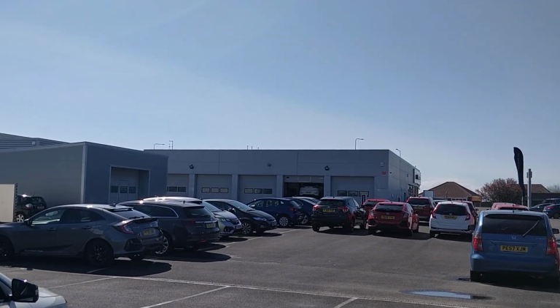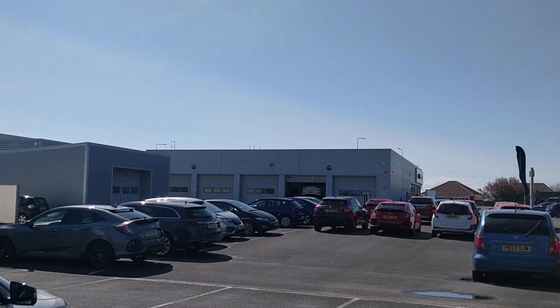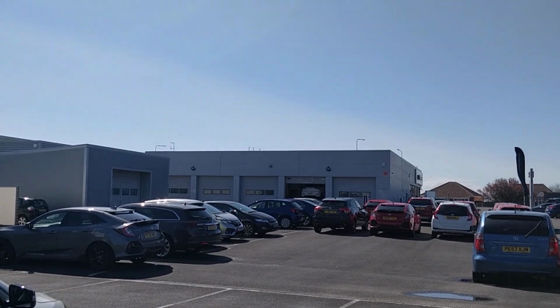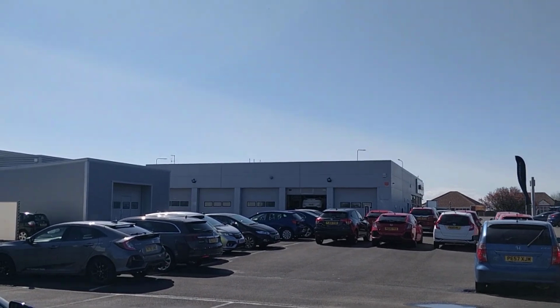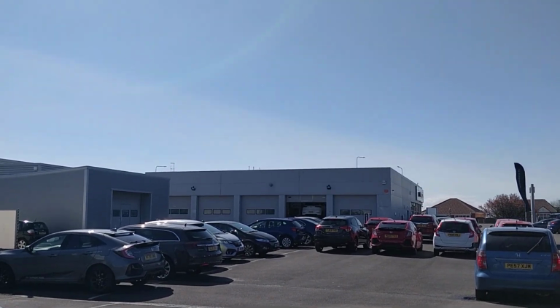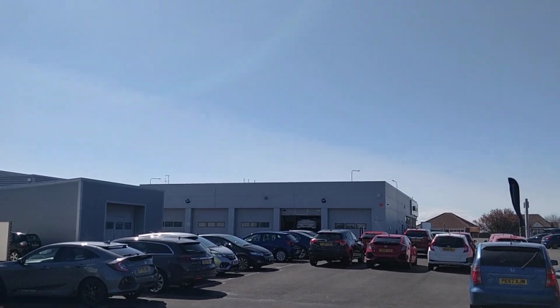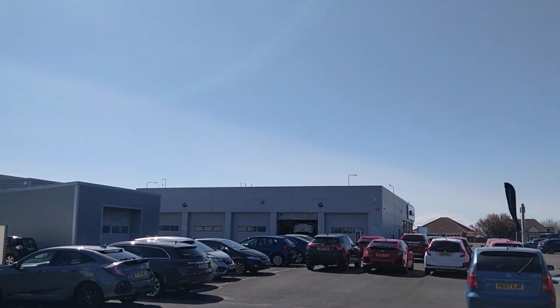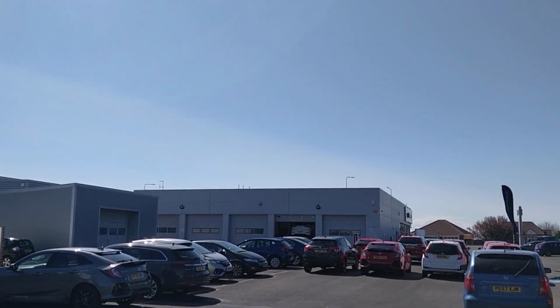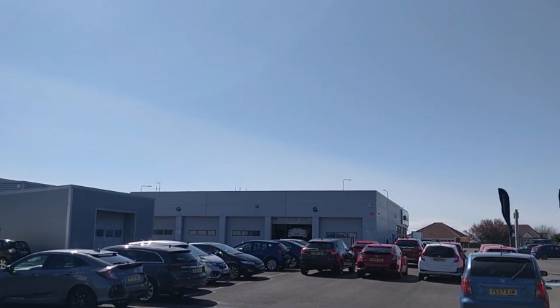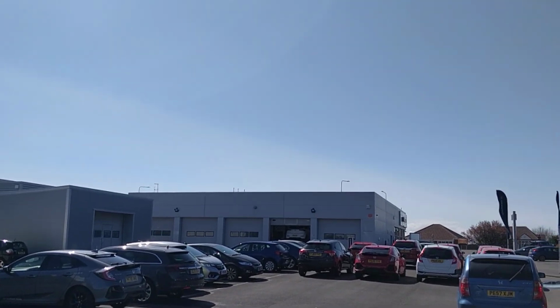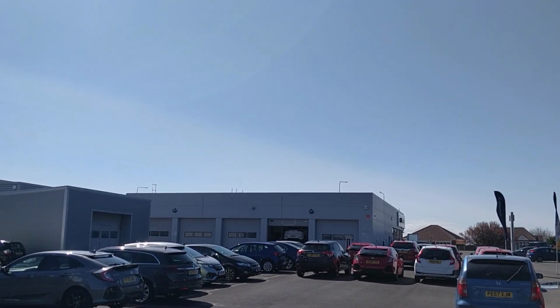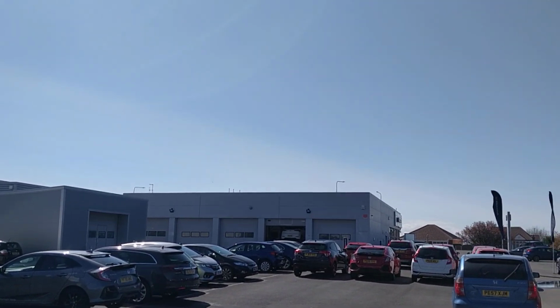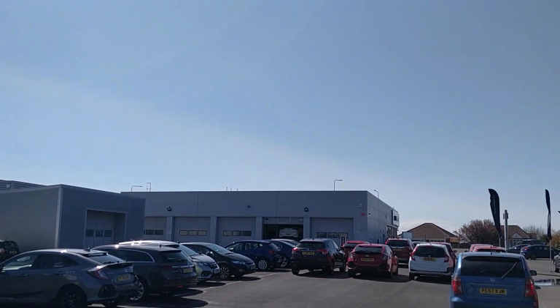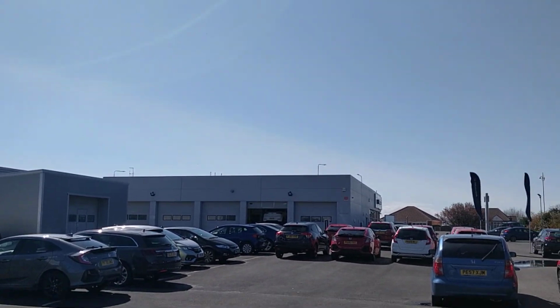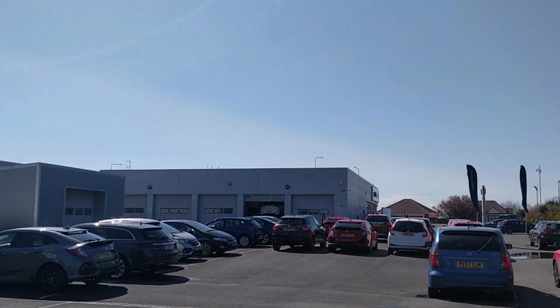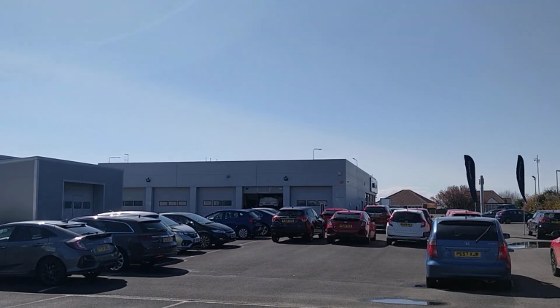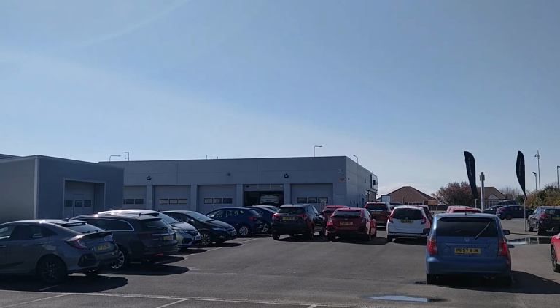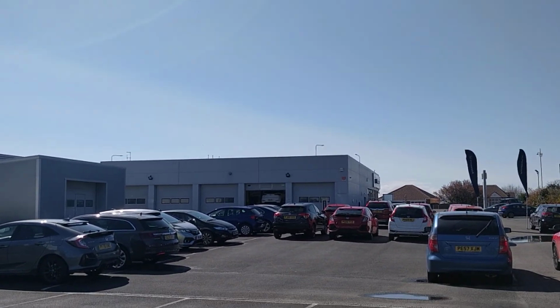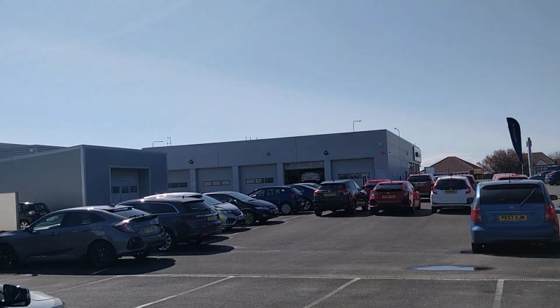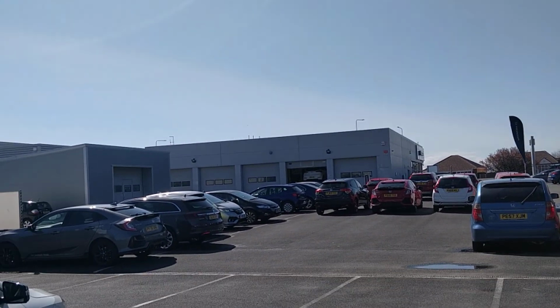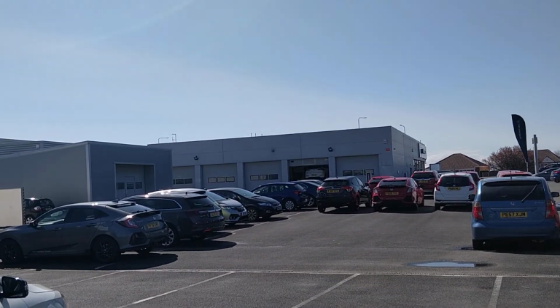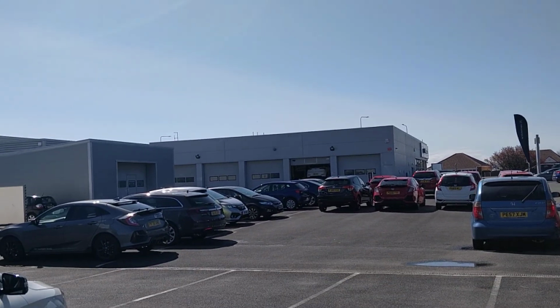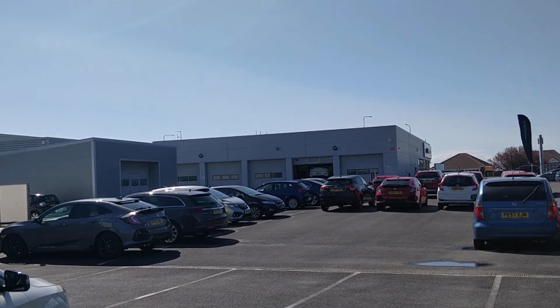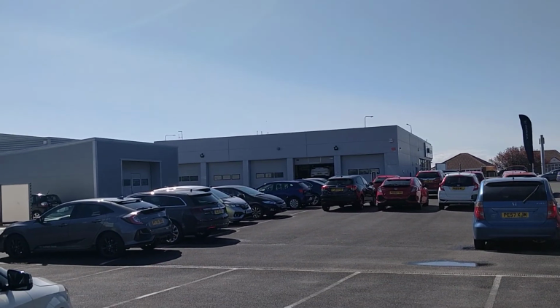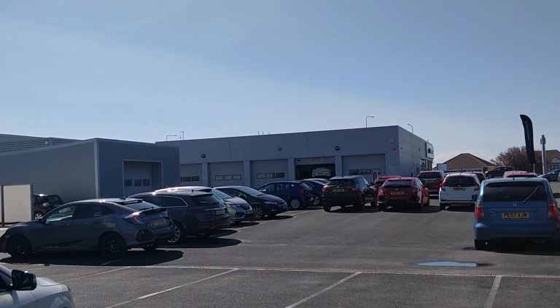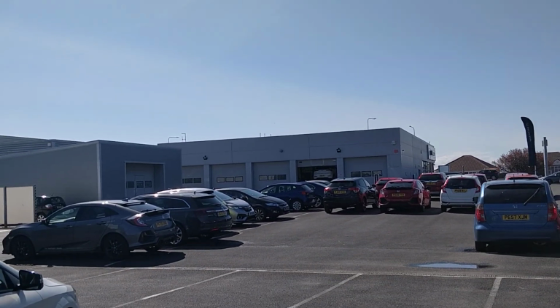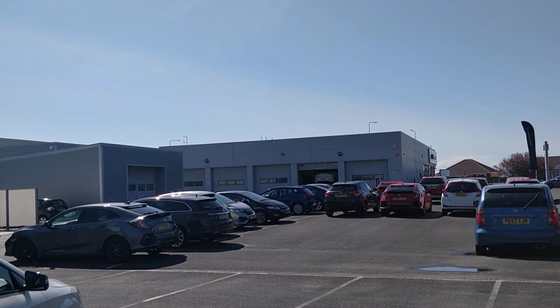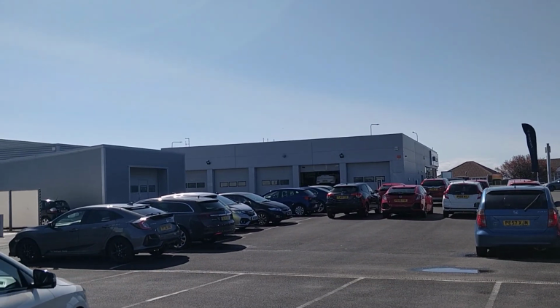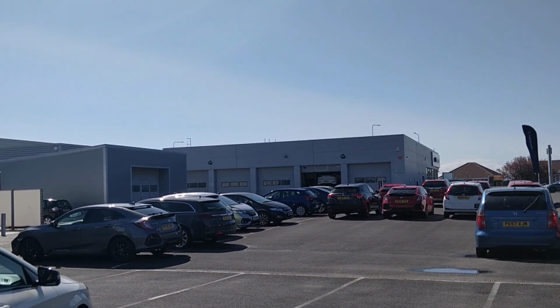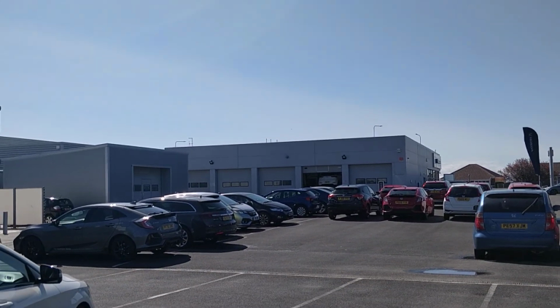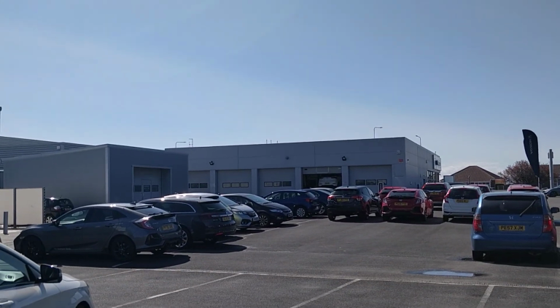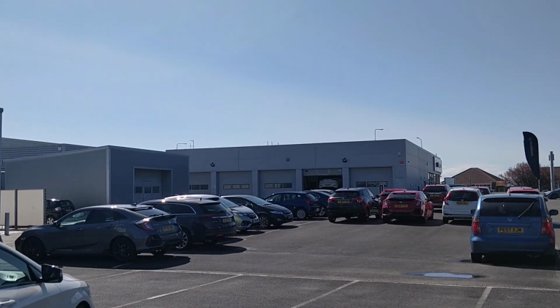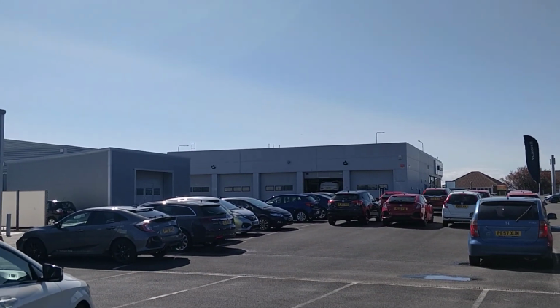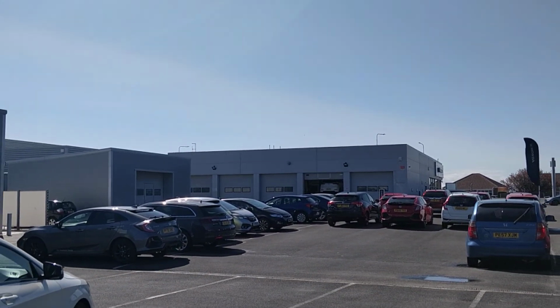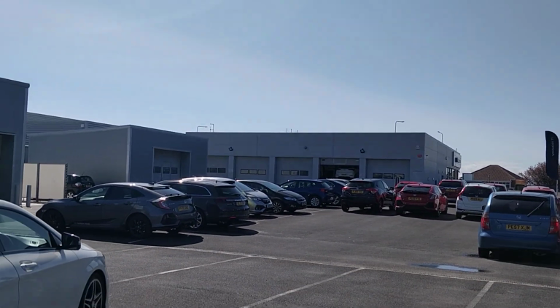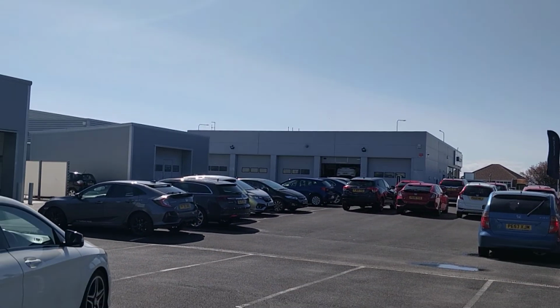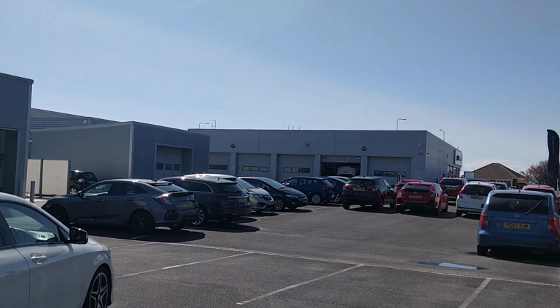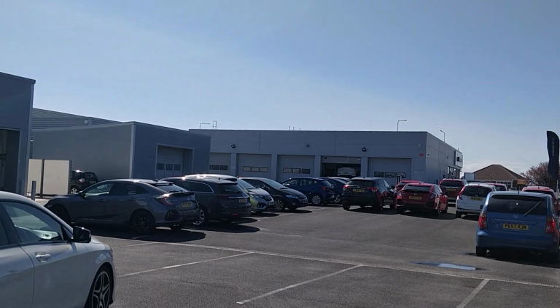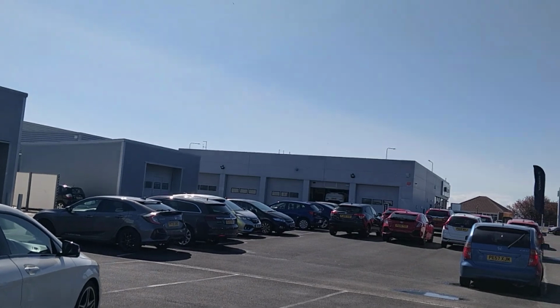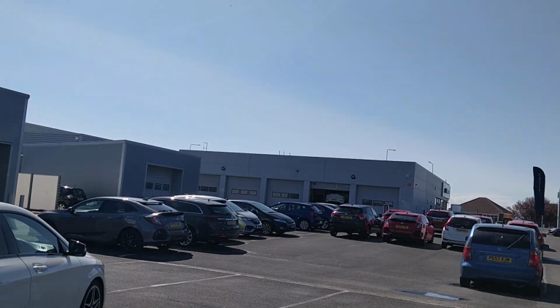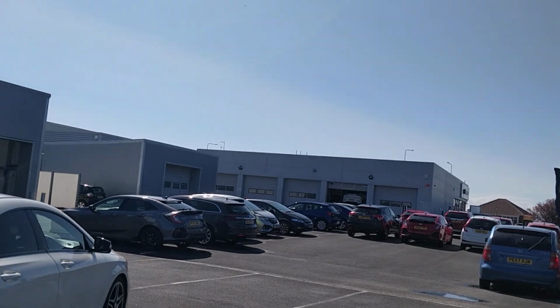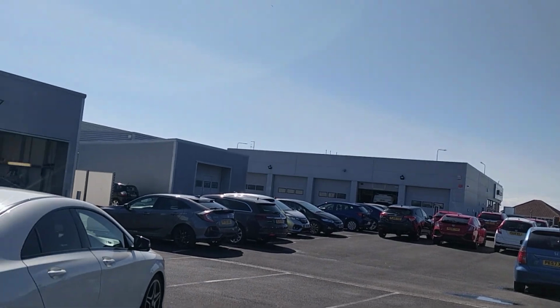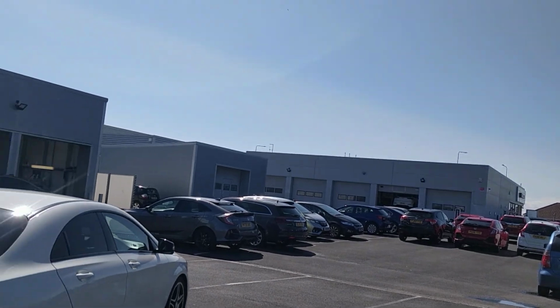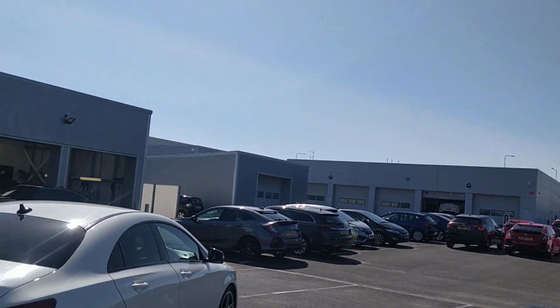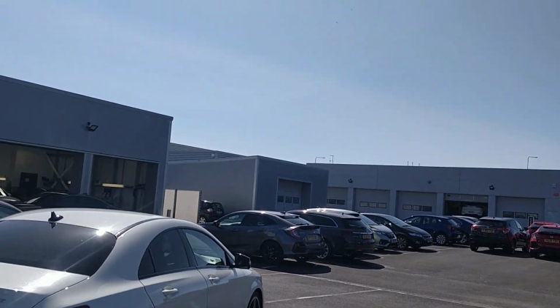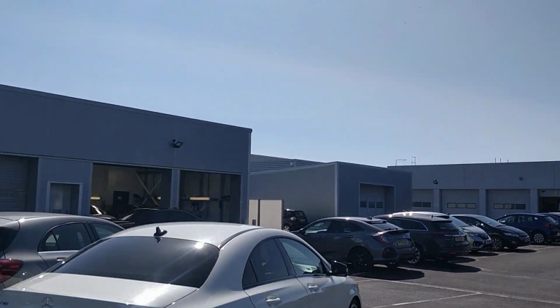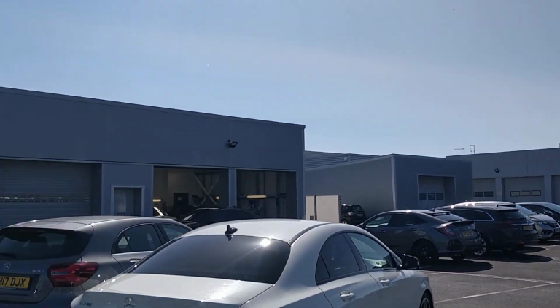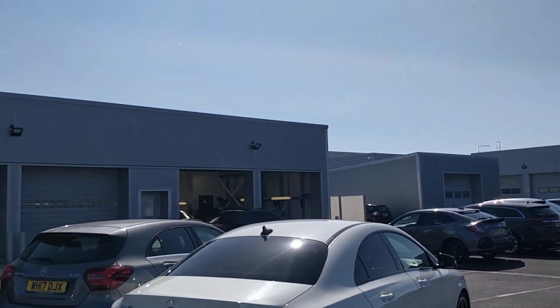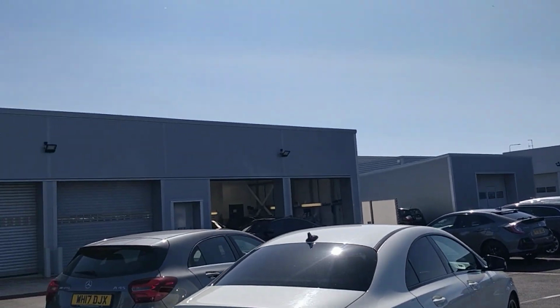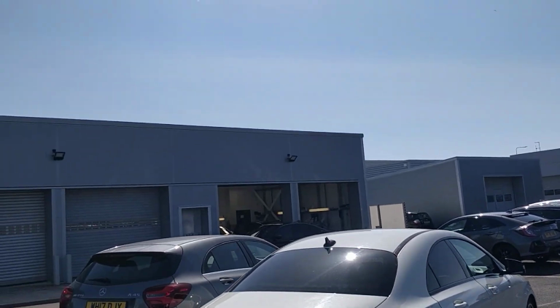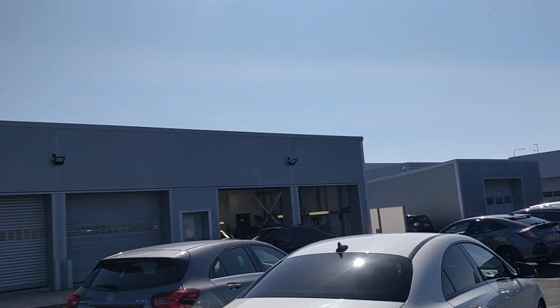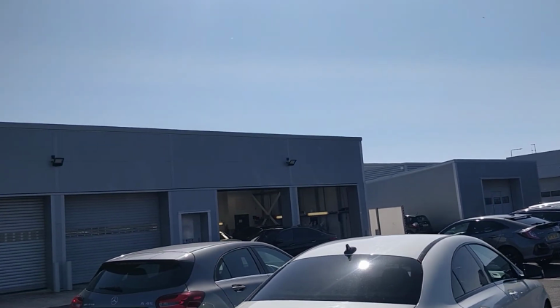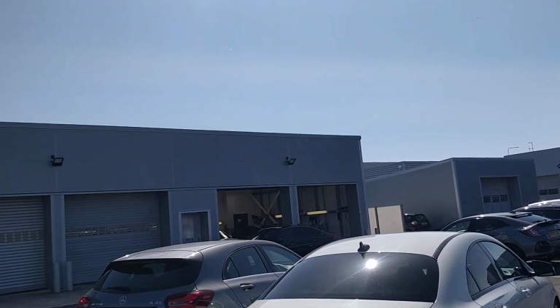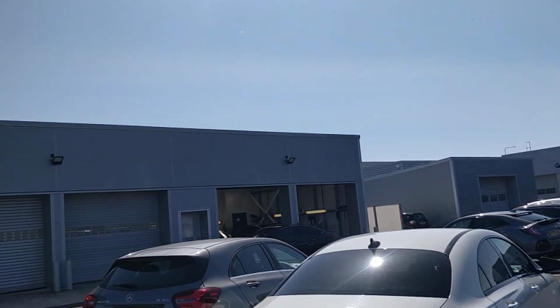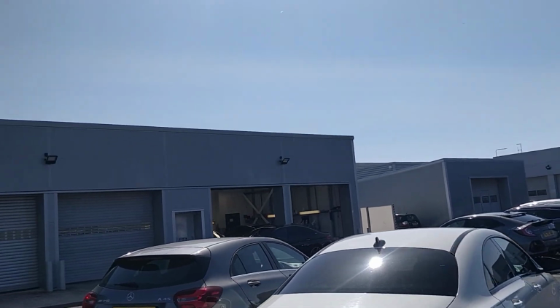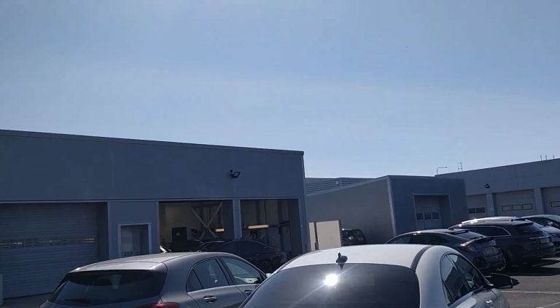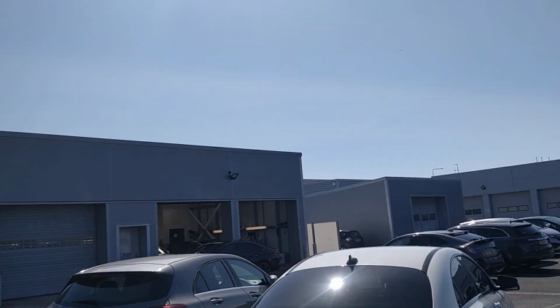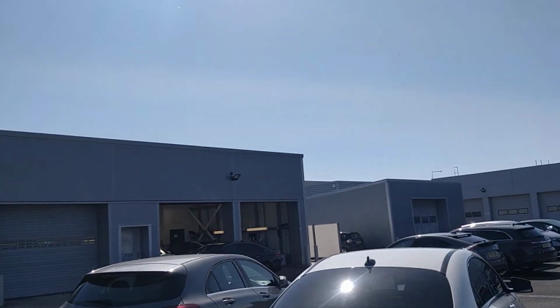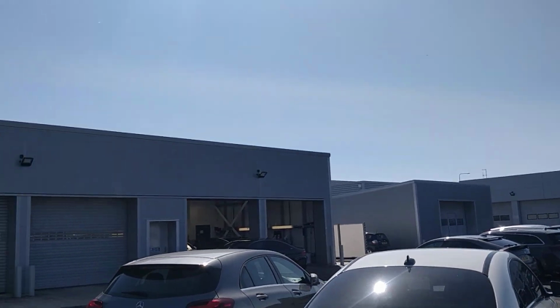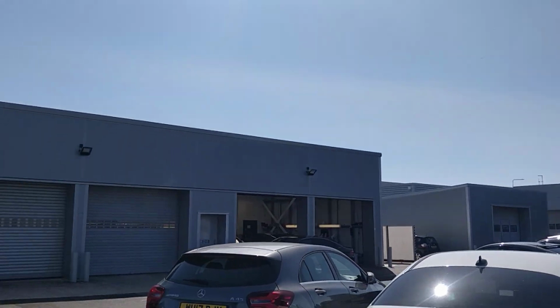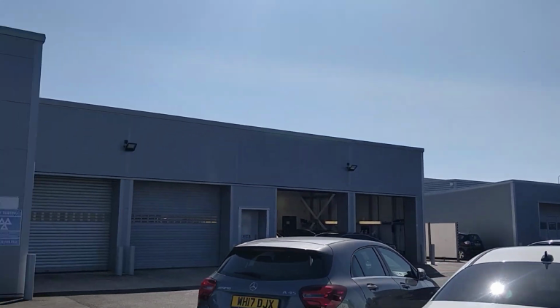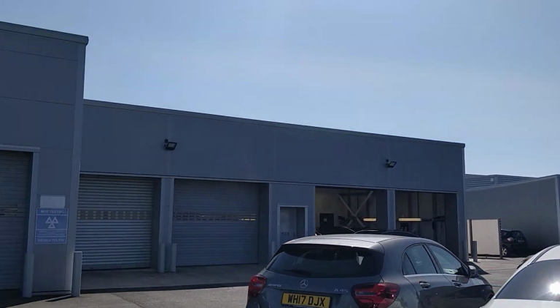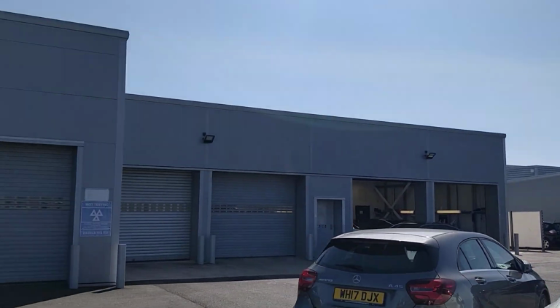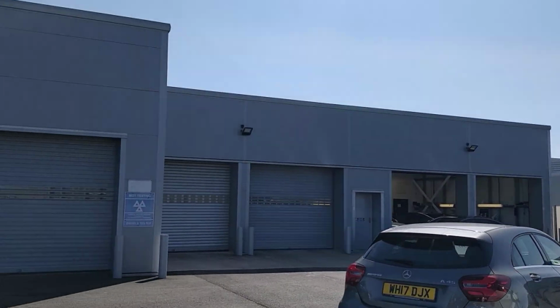They also do our servicing, MOTs, safety checks, pre-delivery inspections, any mechanical preparation, etc.